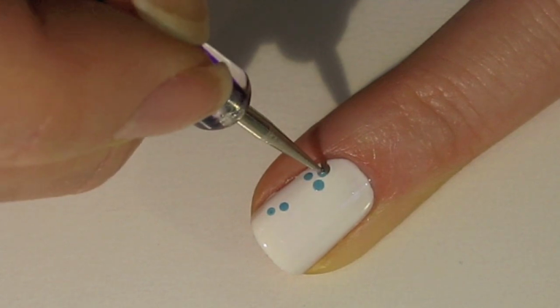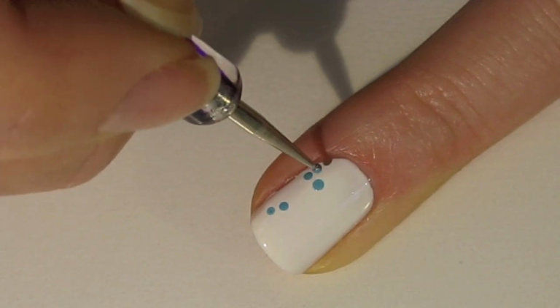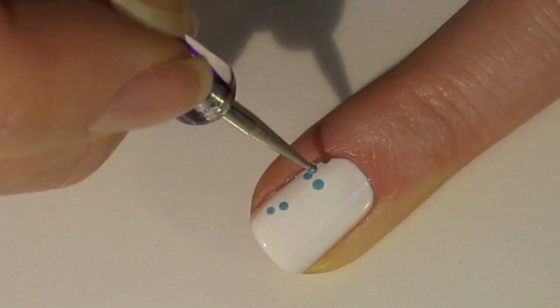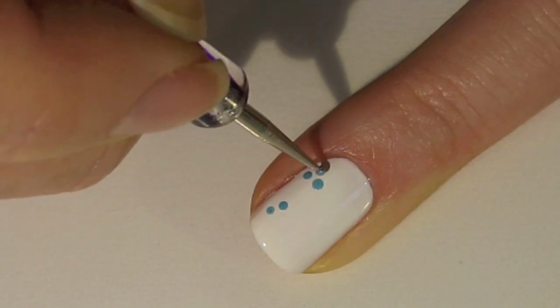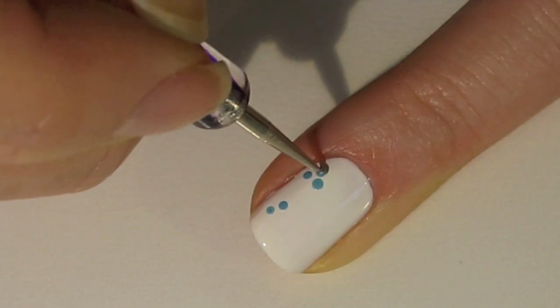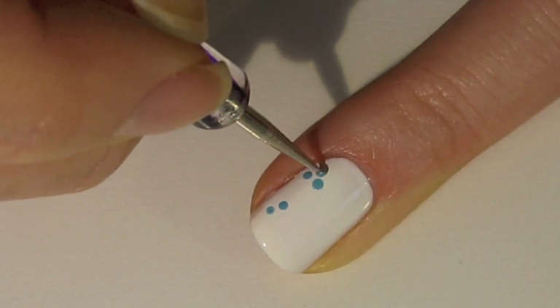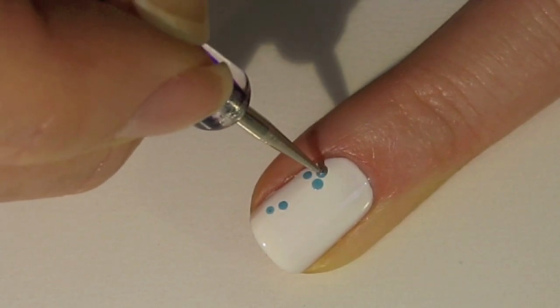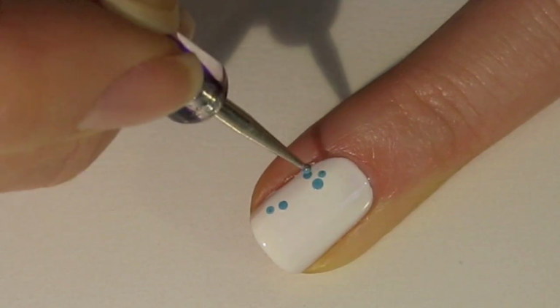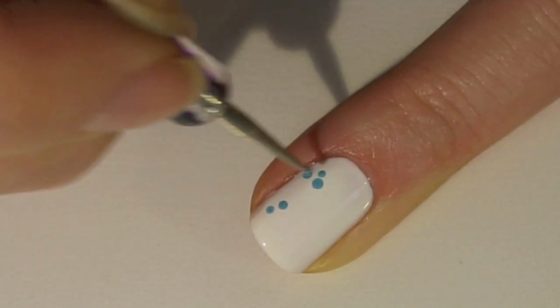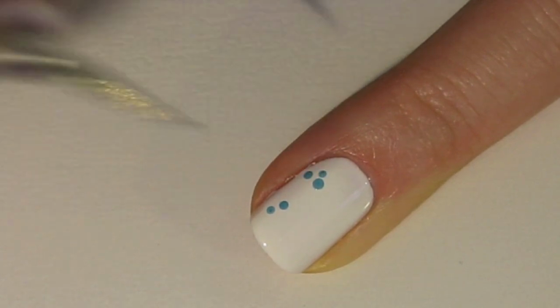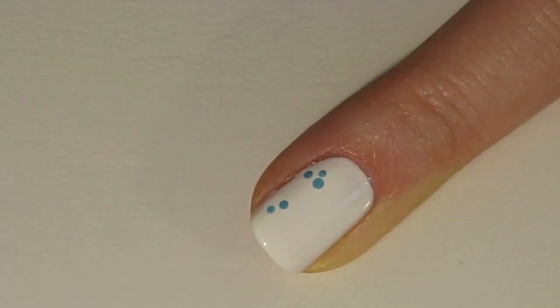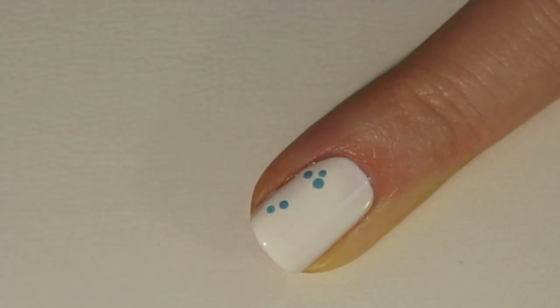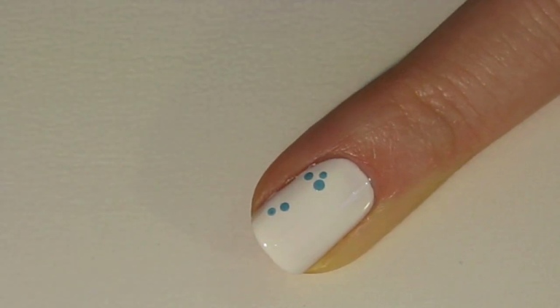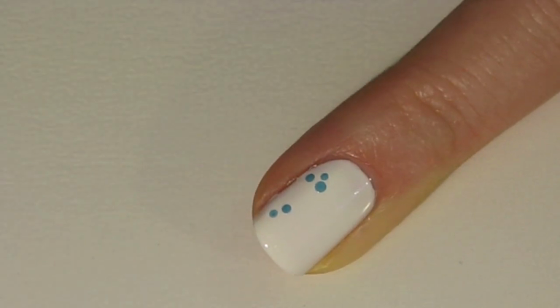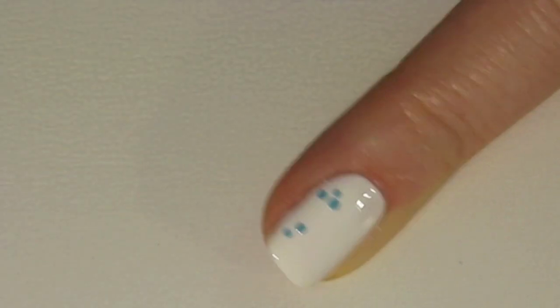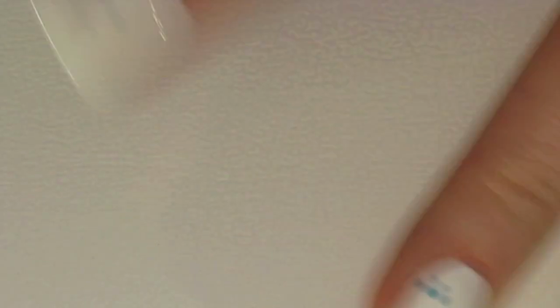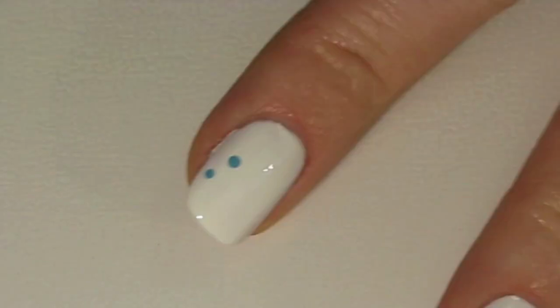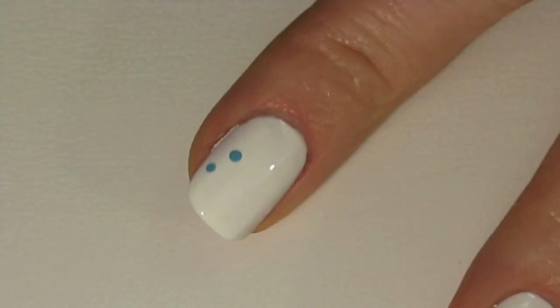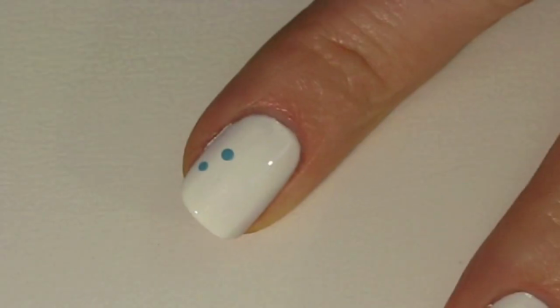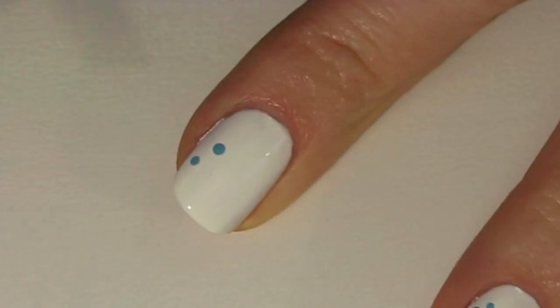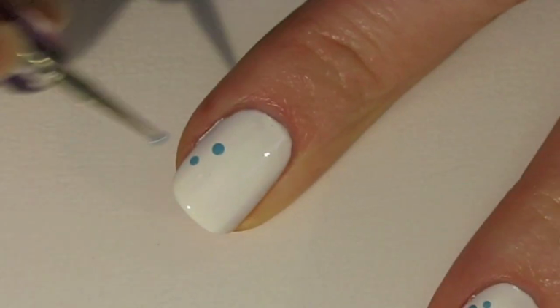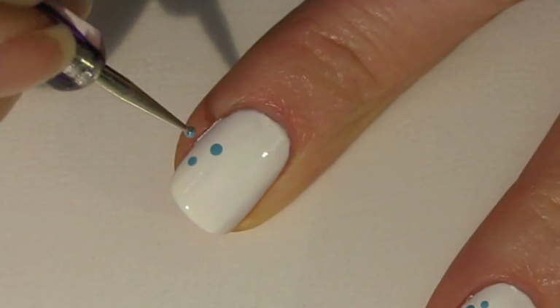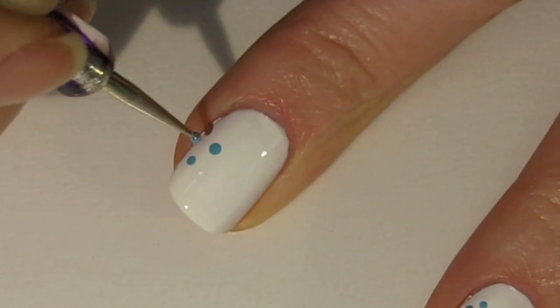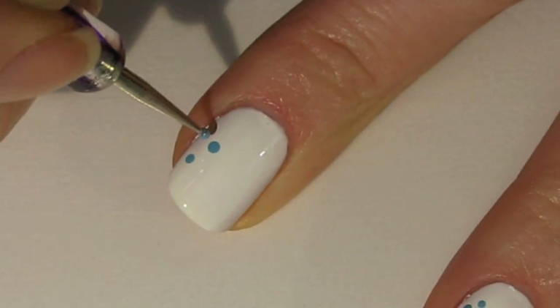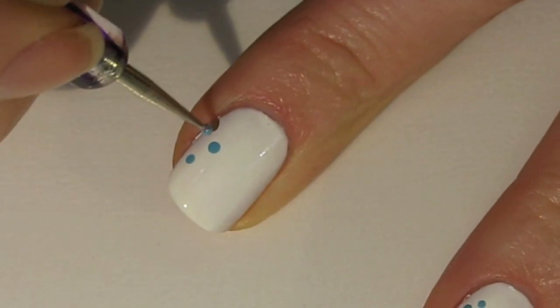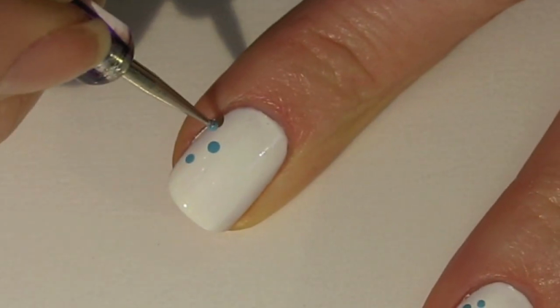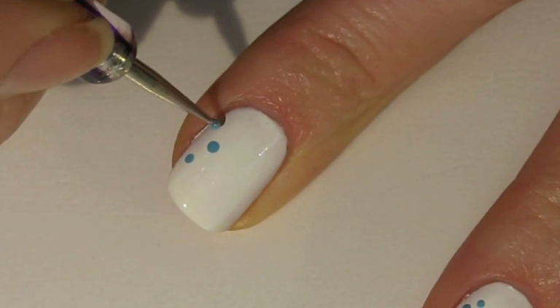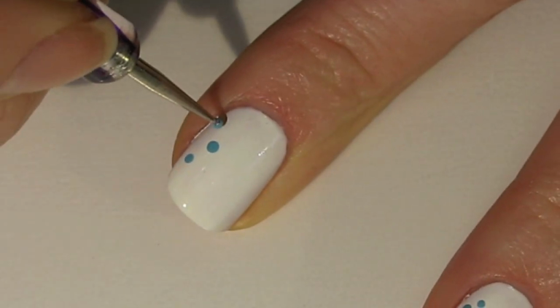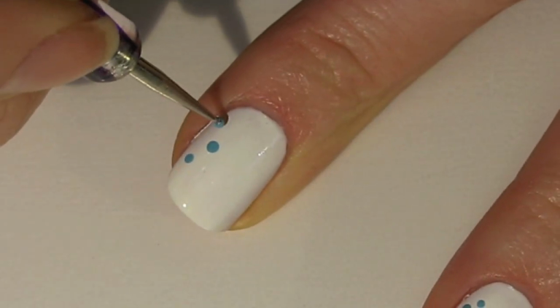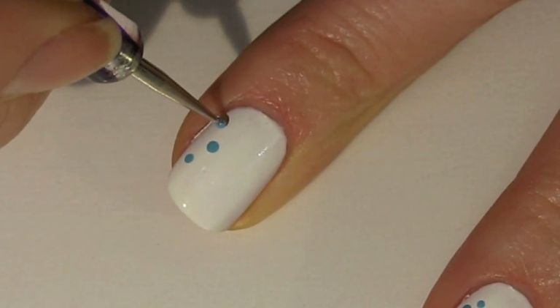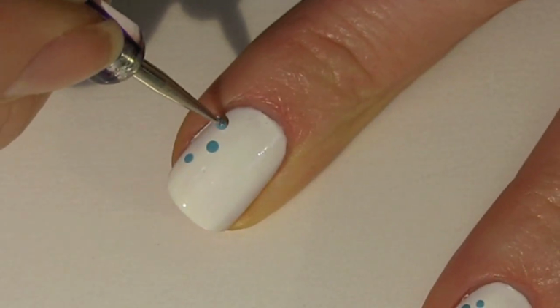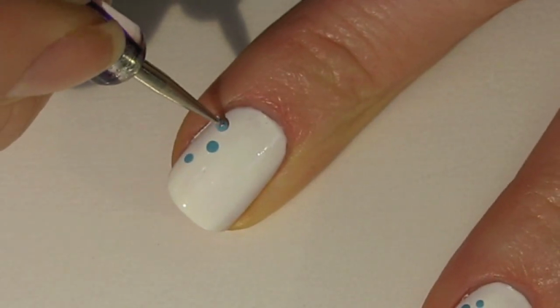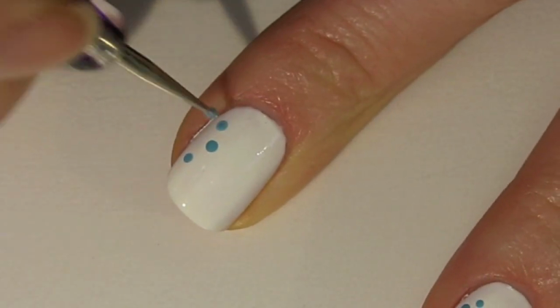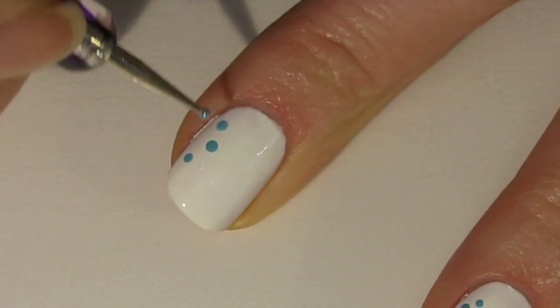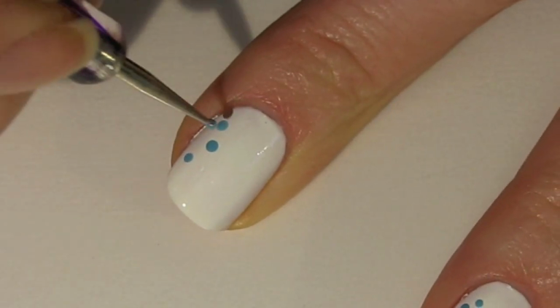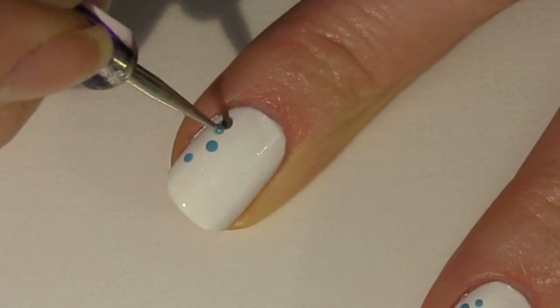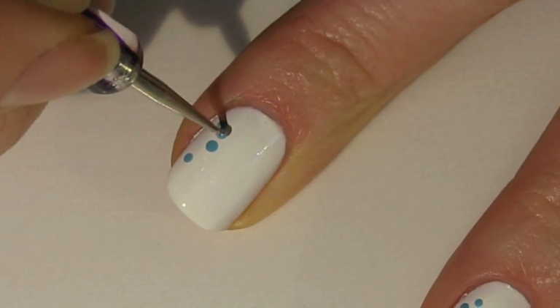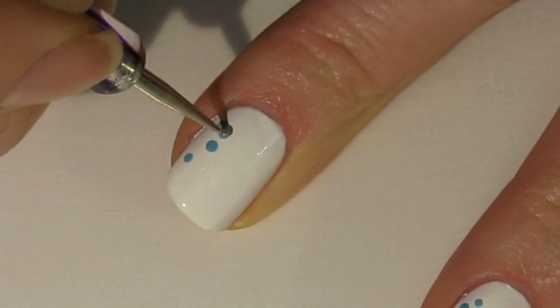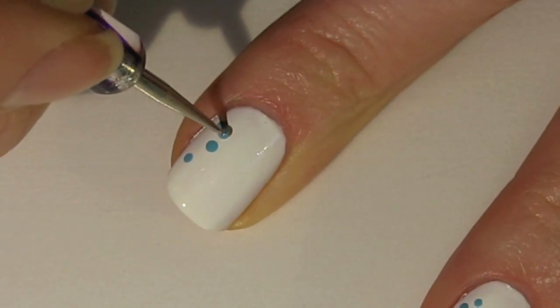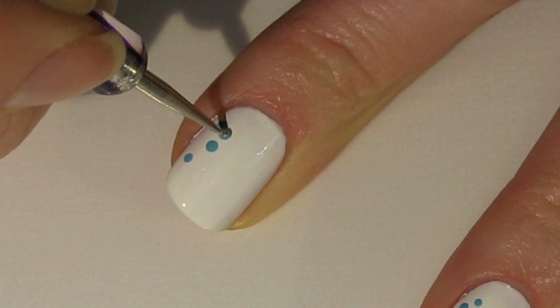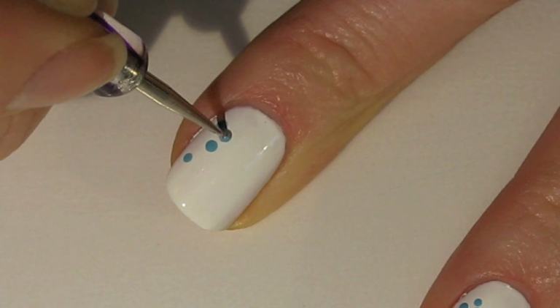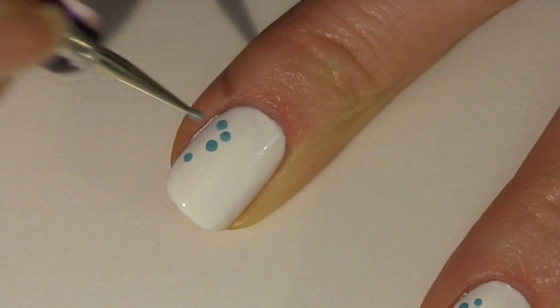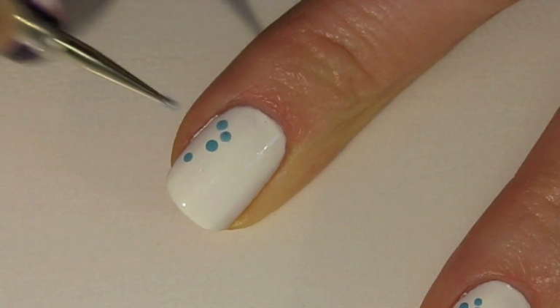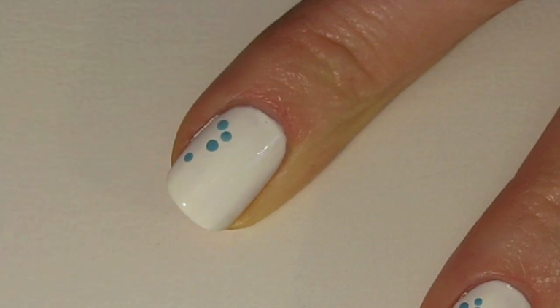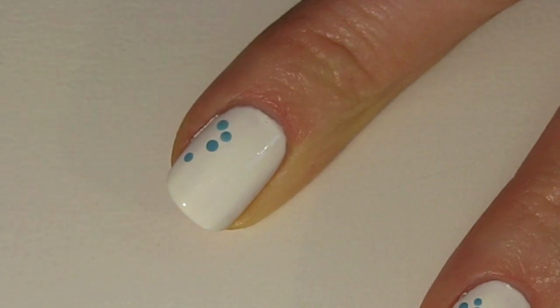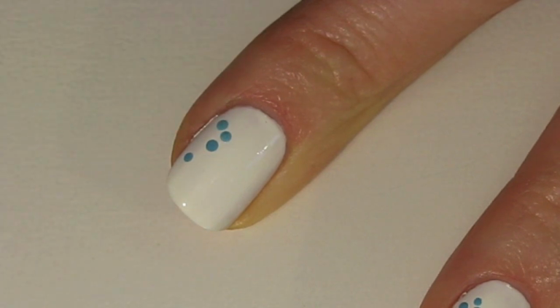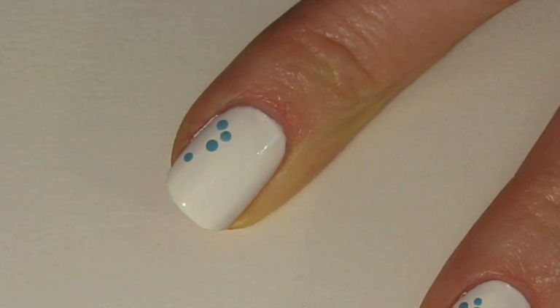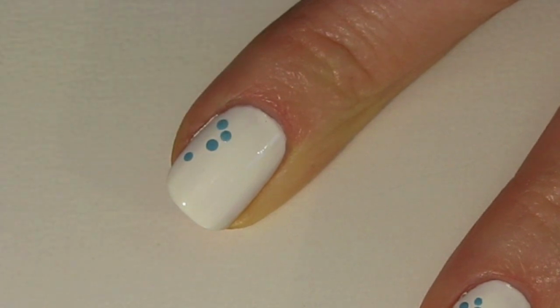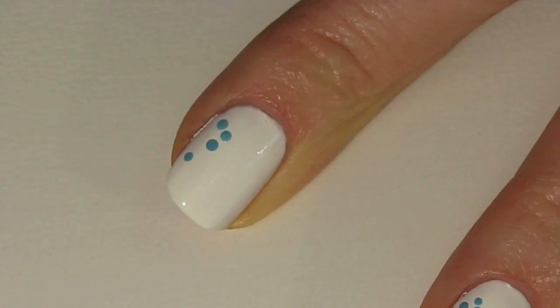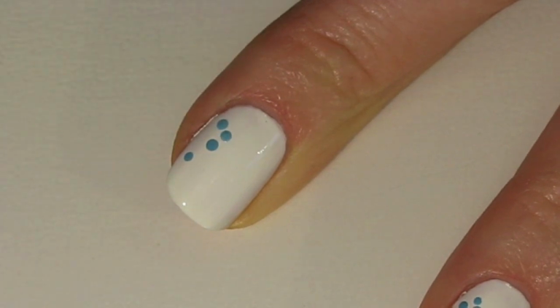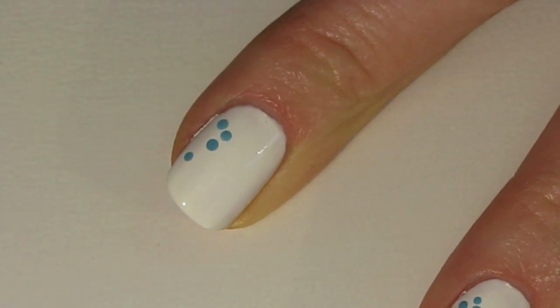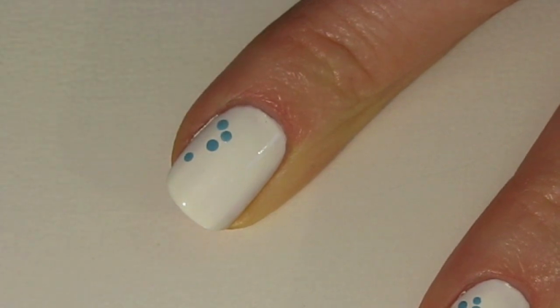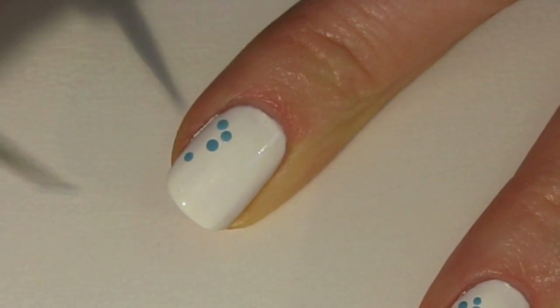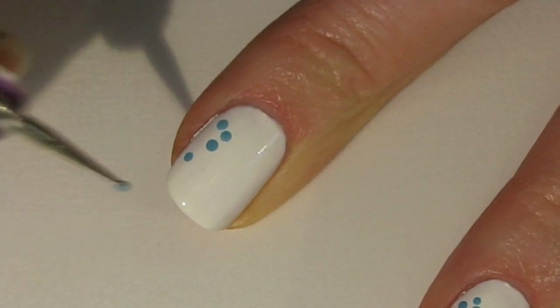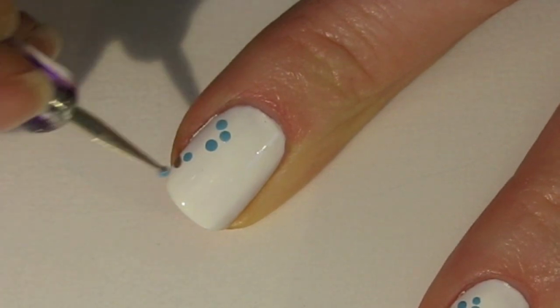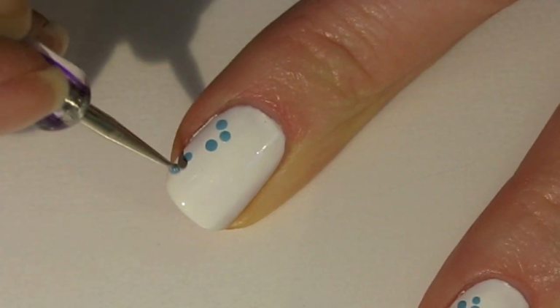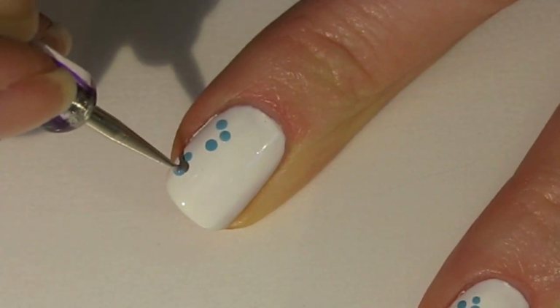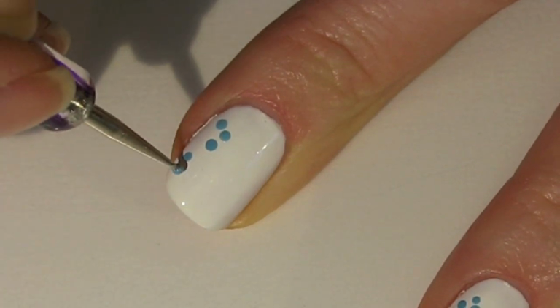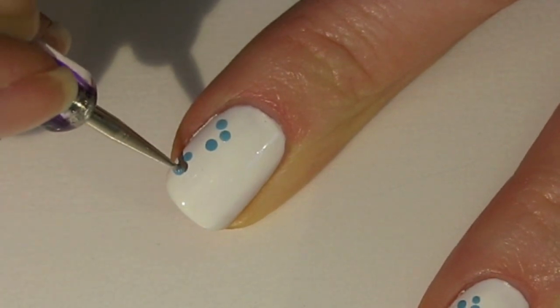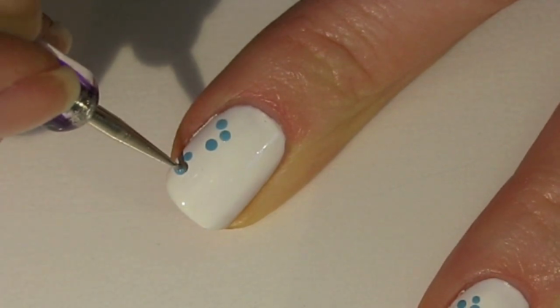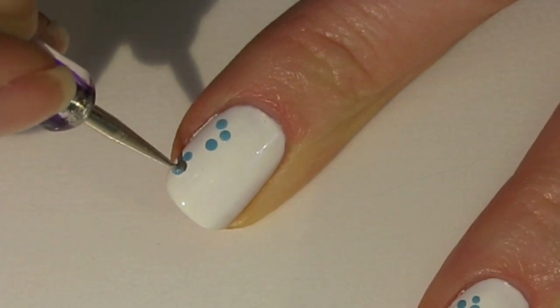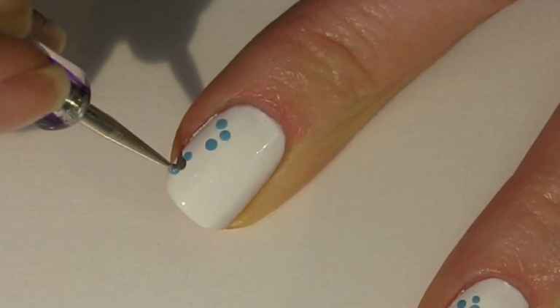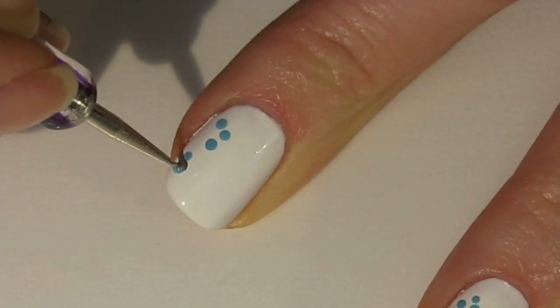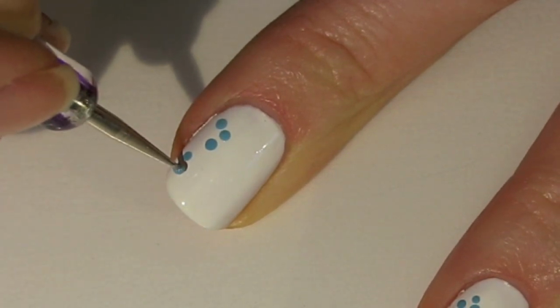For all of these dots, I'm just using one dotting tool. I purchased this dotting tool from eBay — just Google it, there are so many sellers out there.